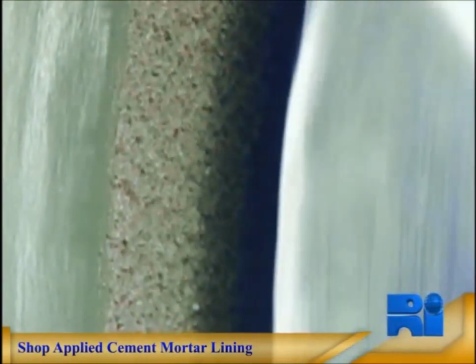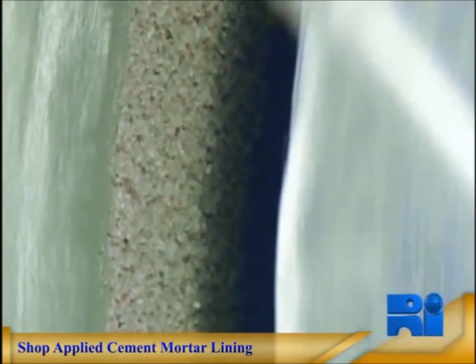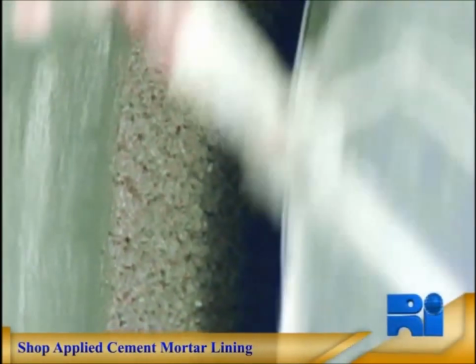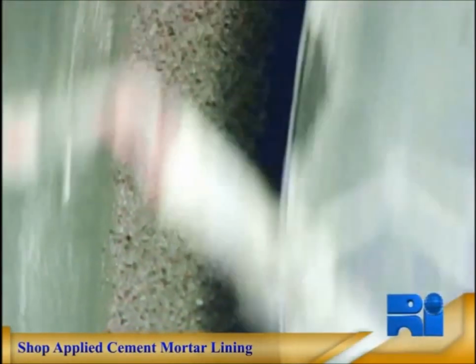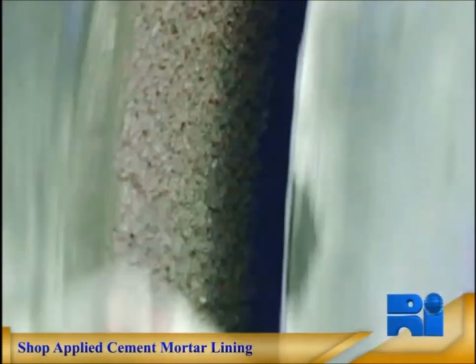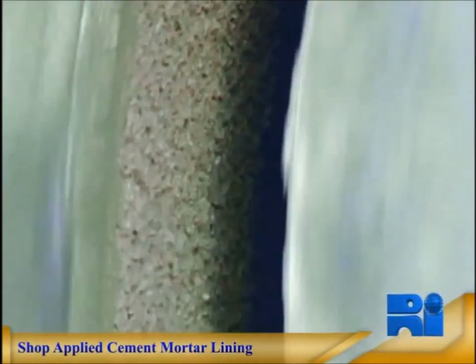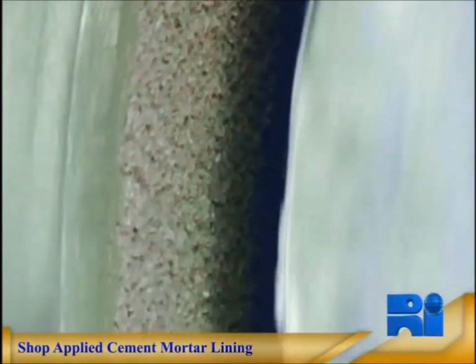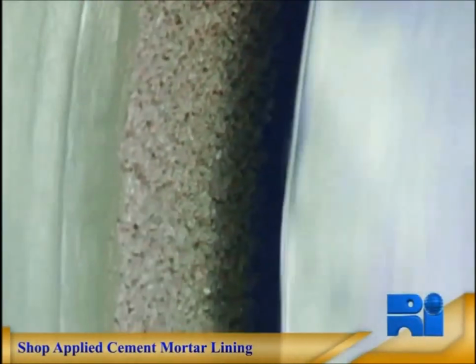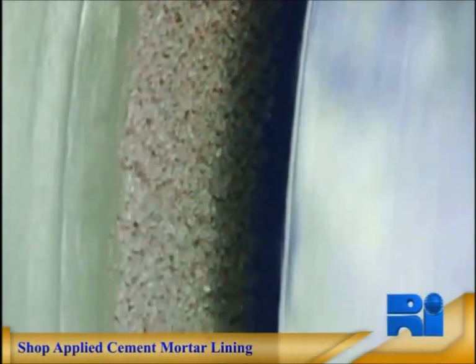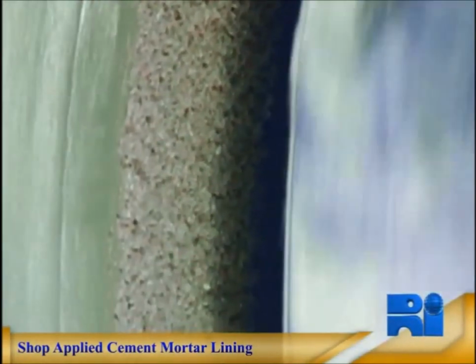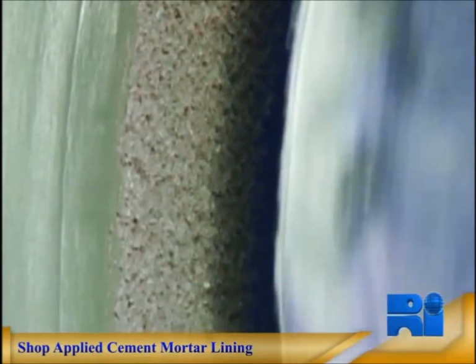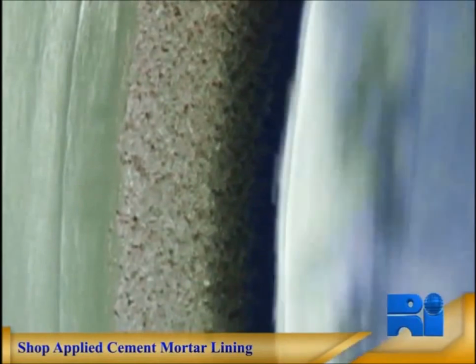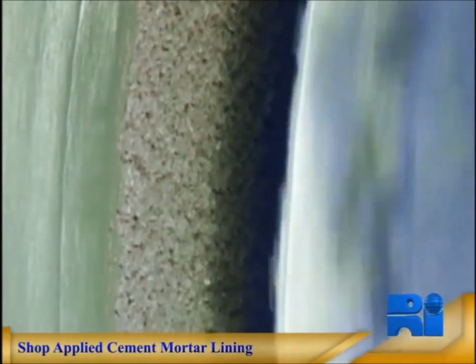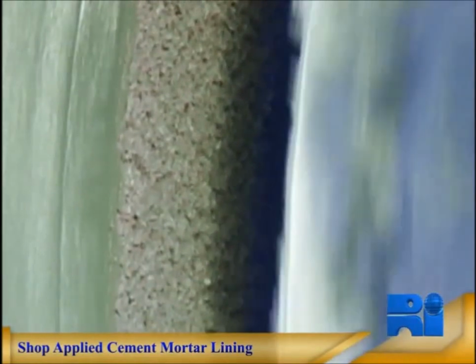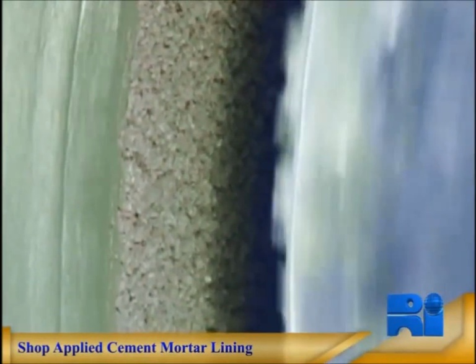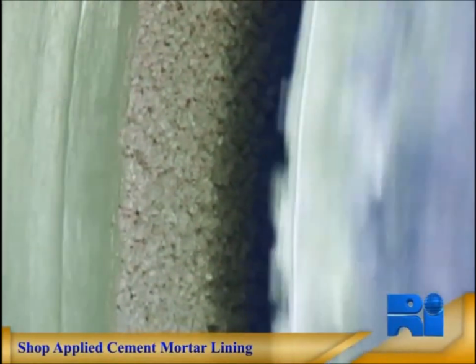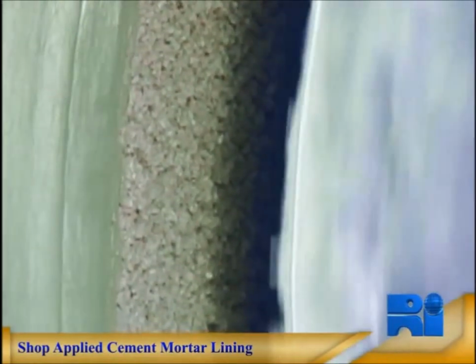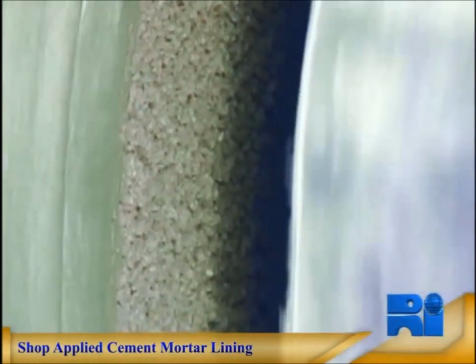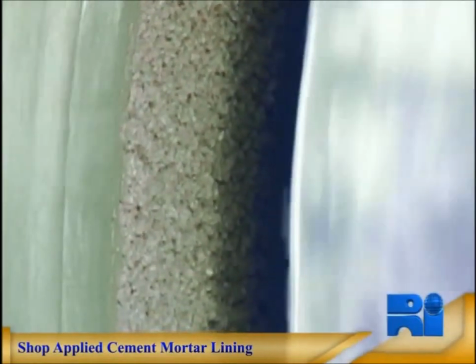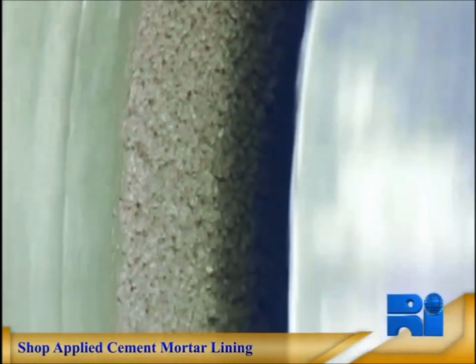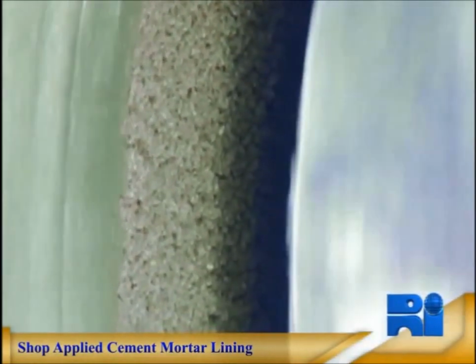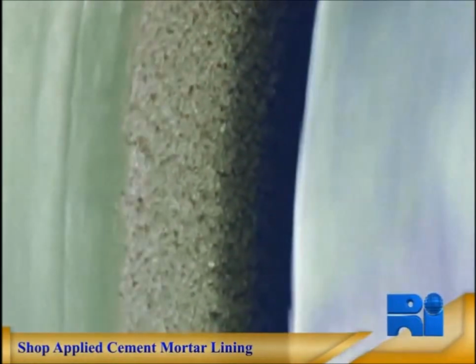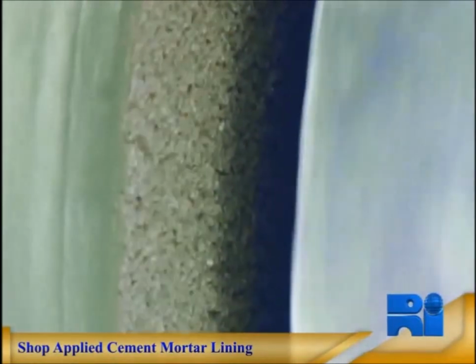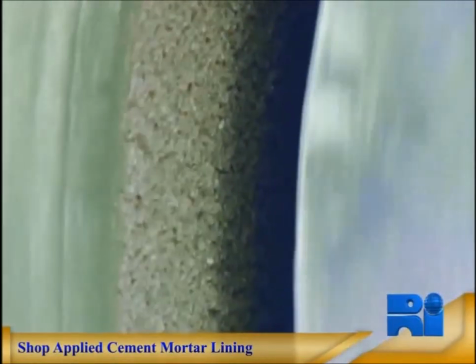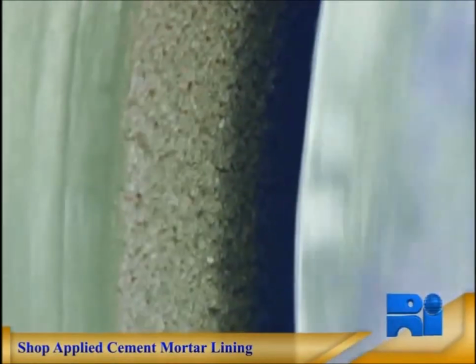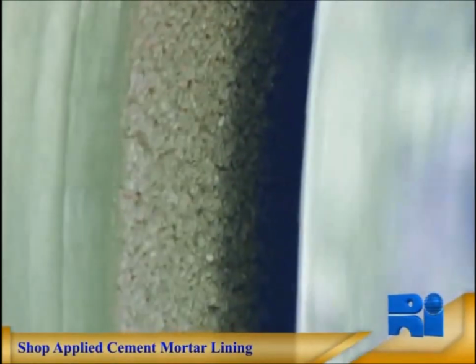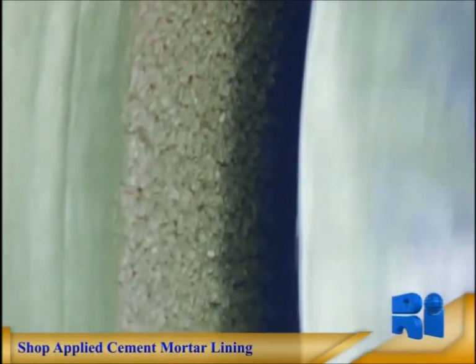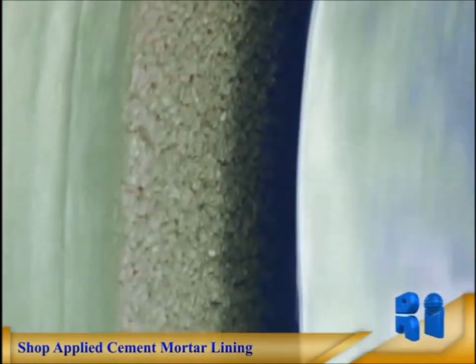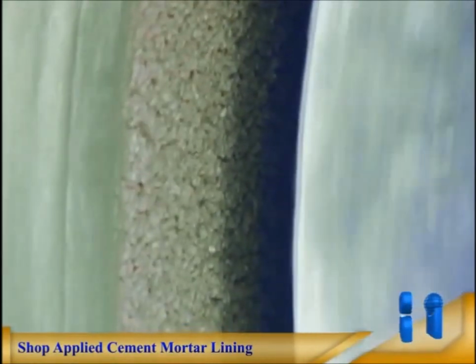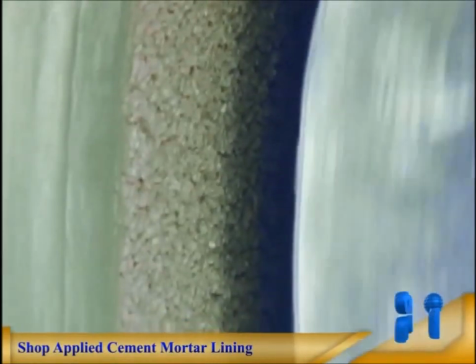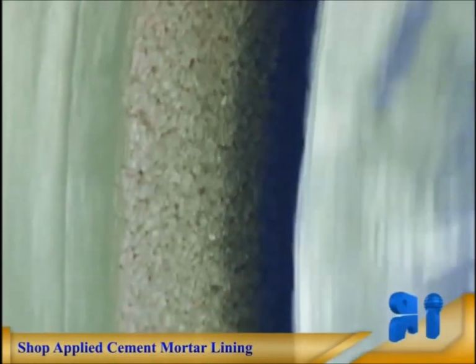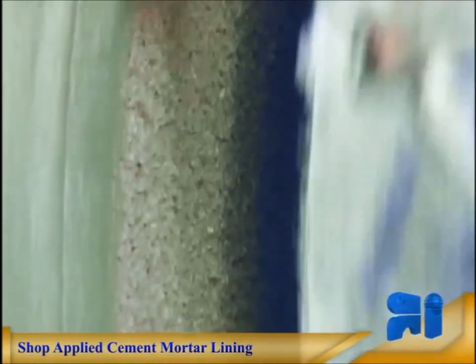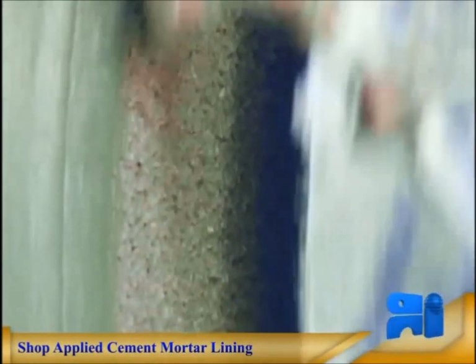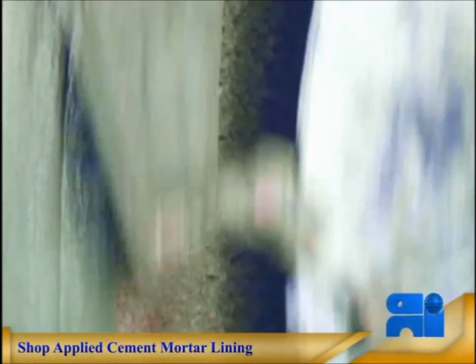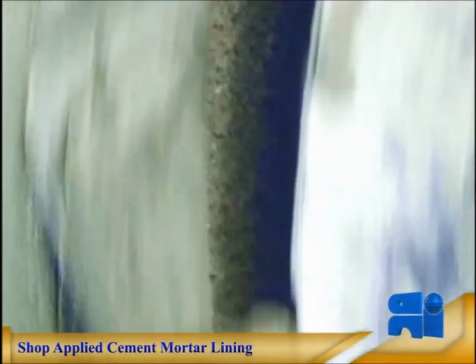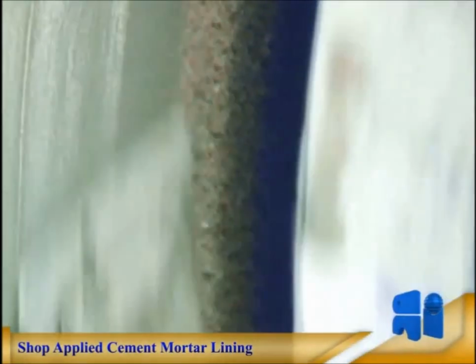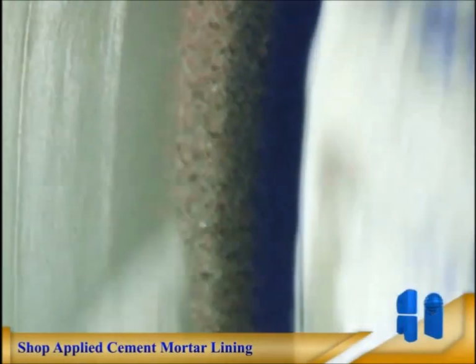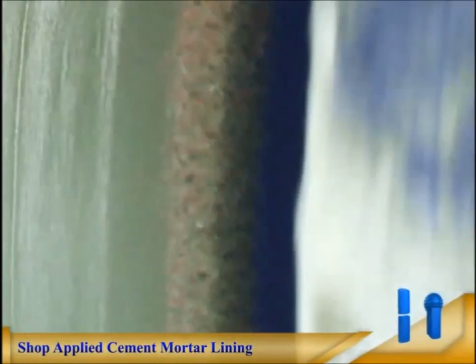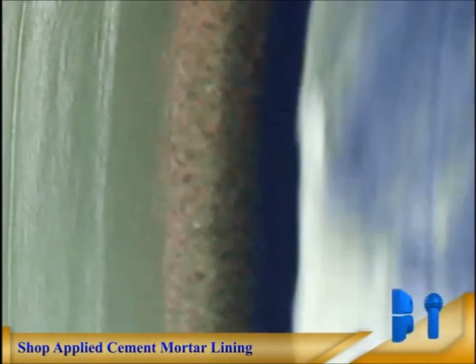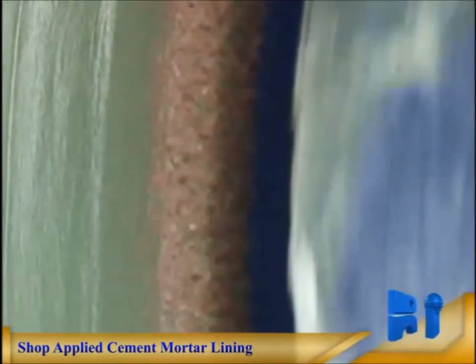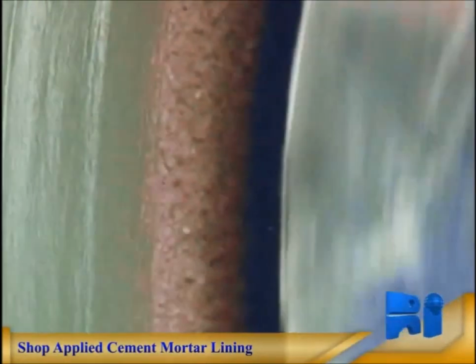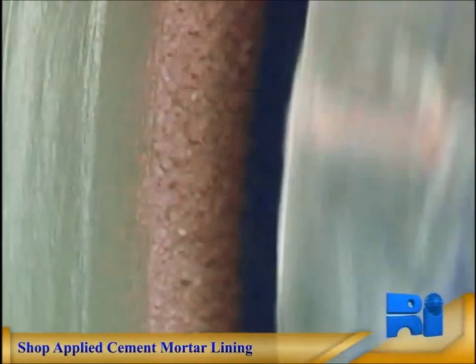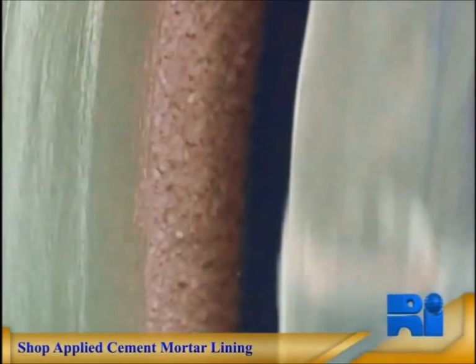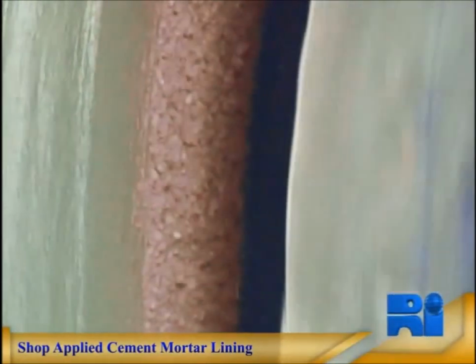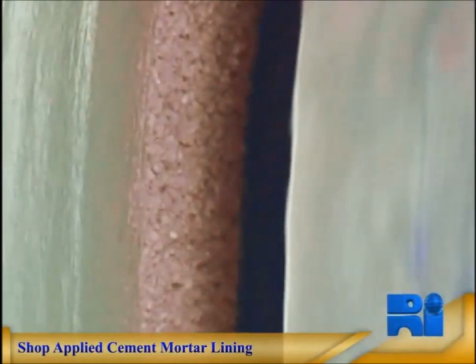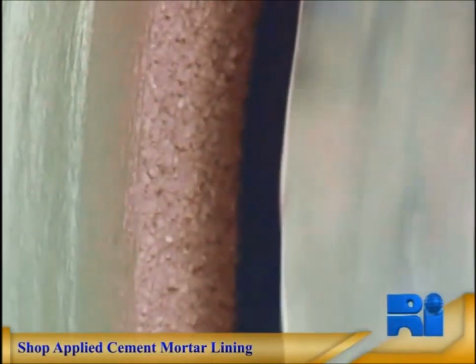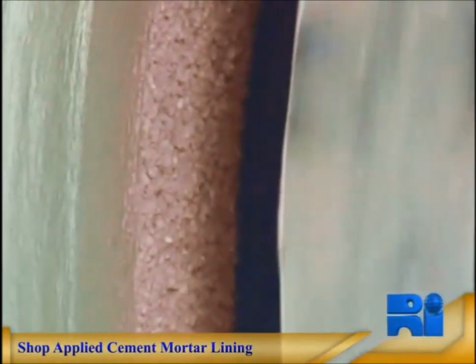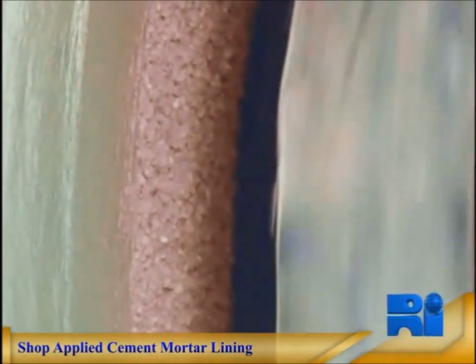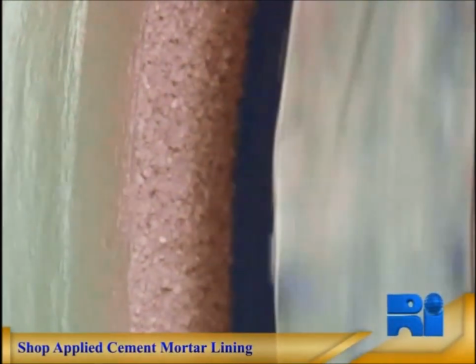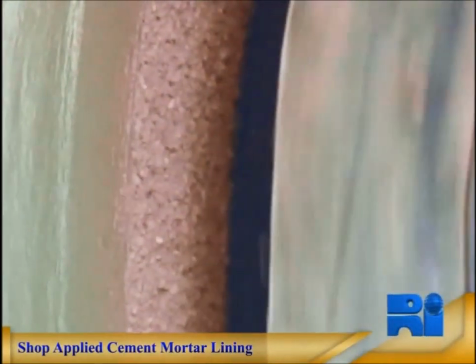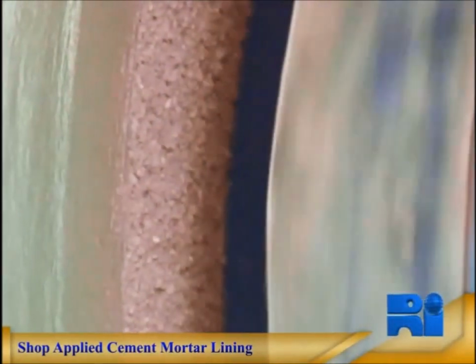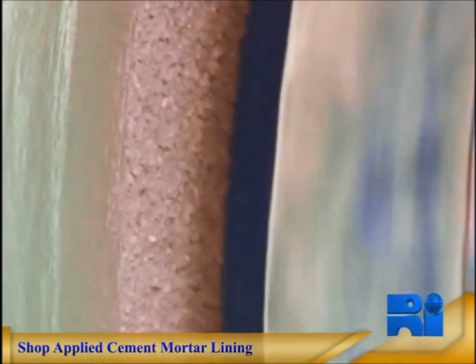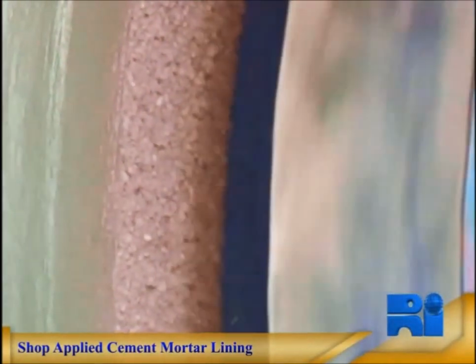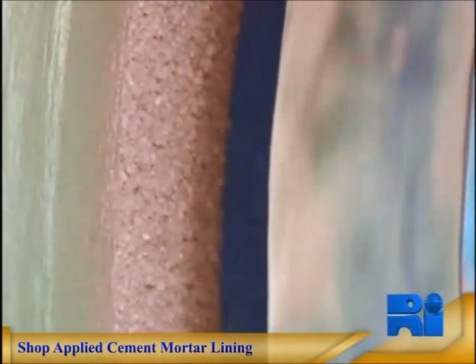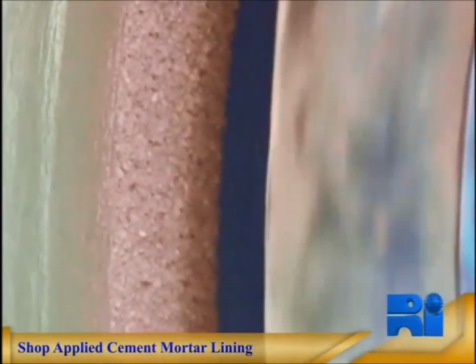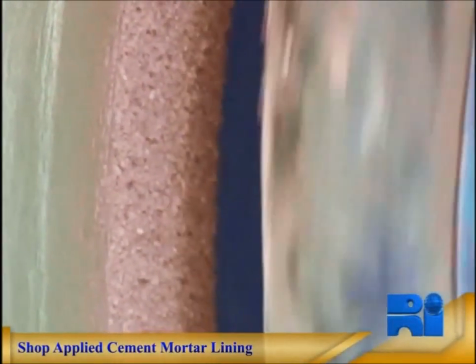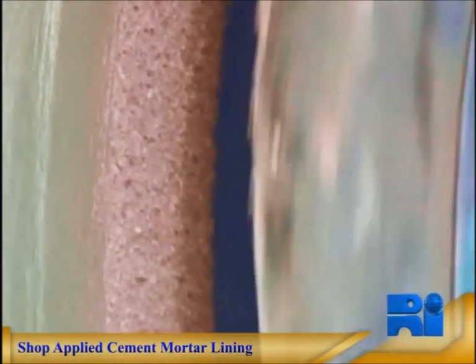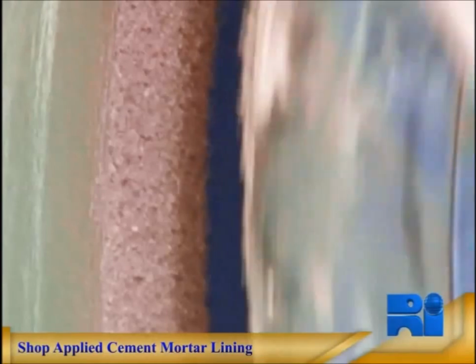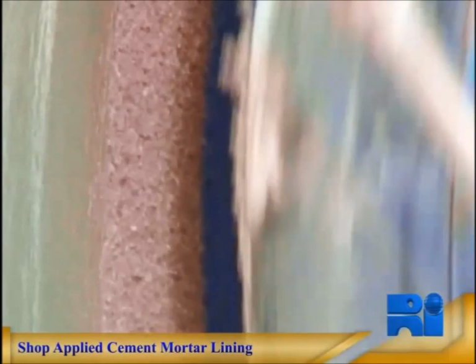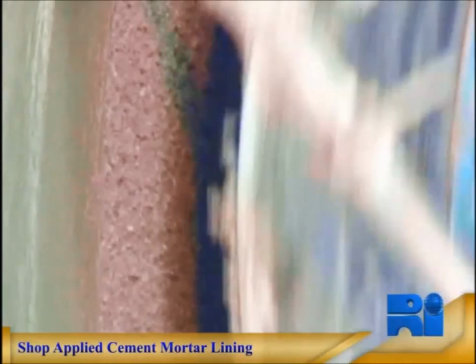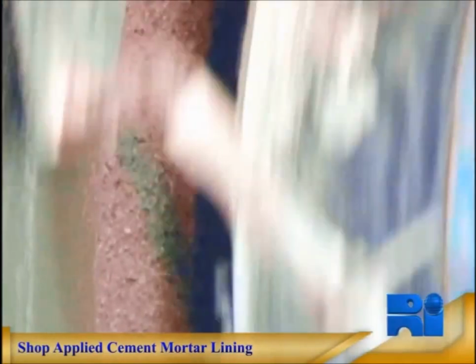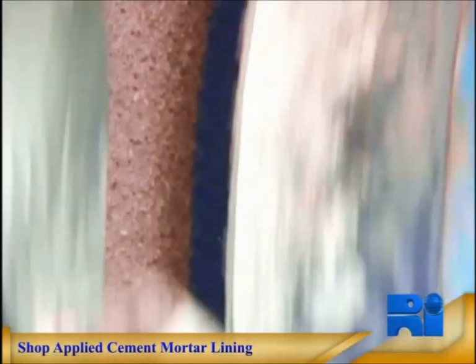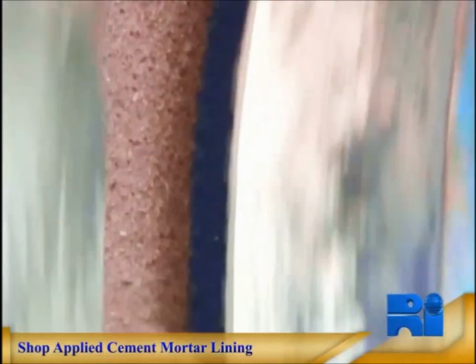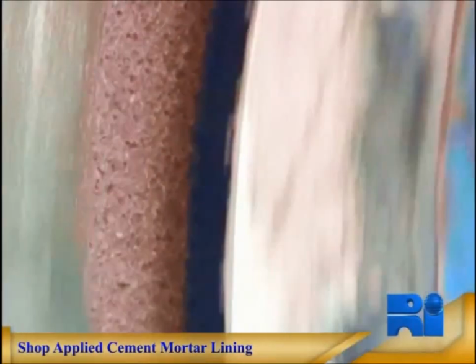To complete the process, troweling mechanisms follow up to ensure that the lining mixture has a smooth finish.